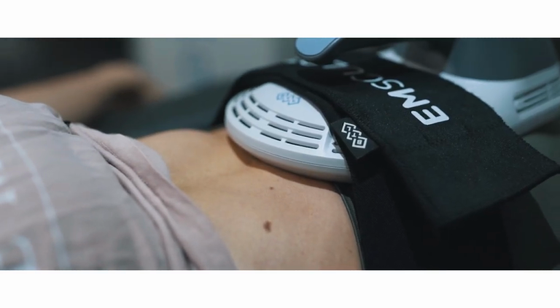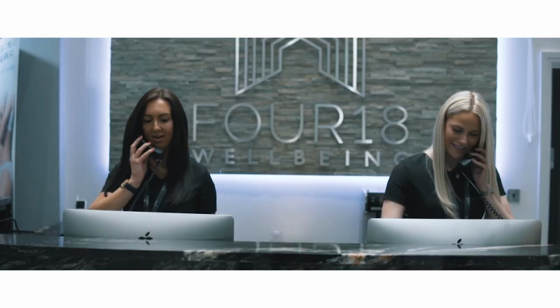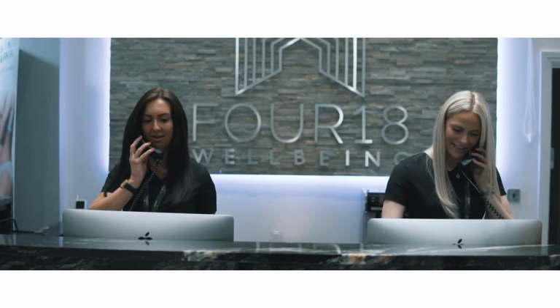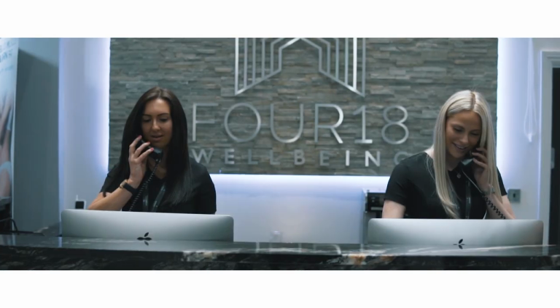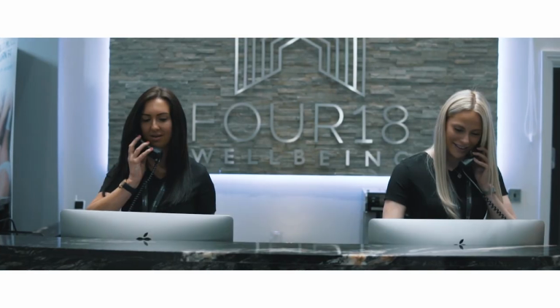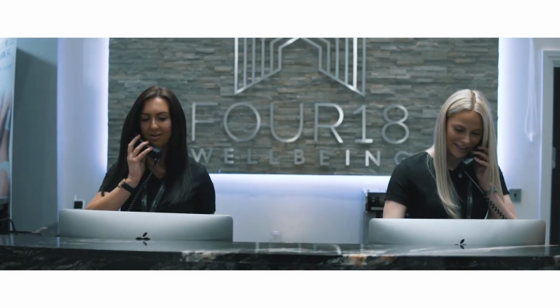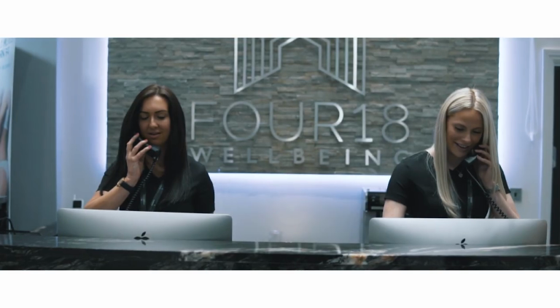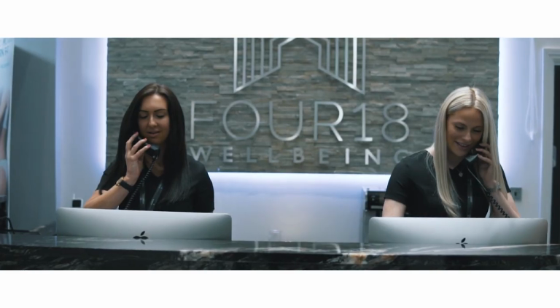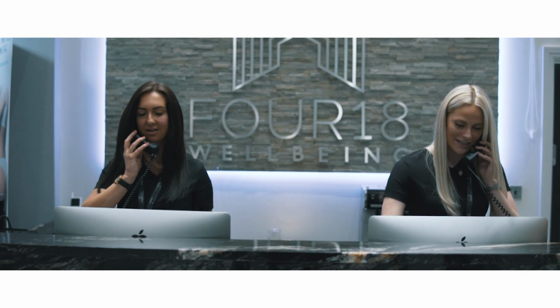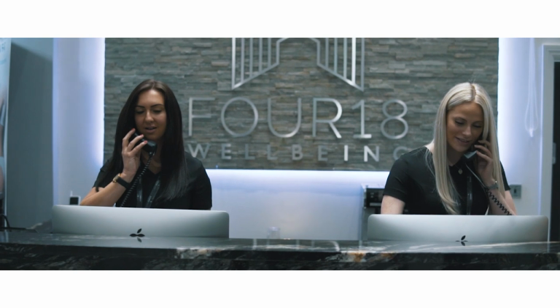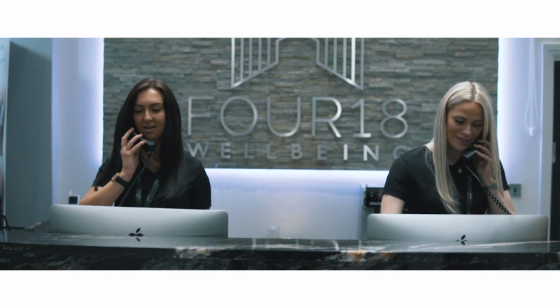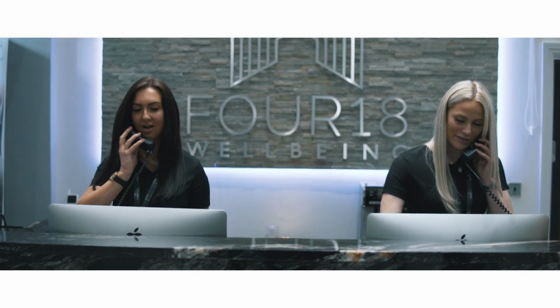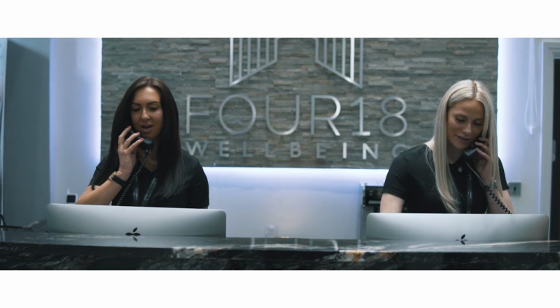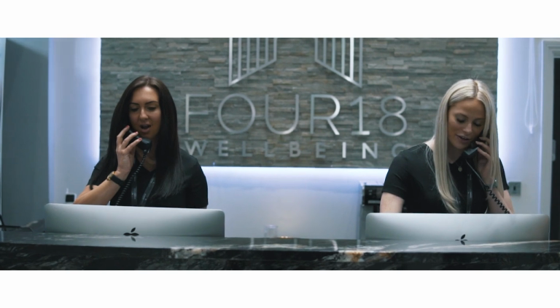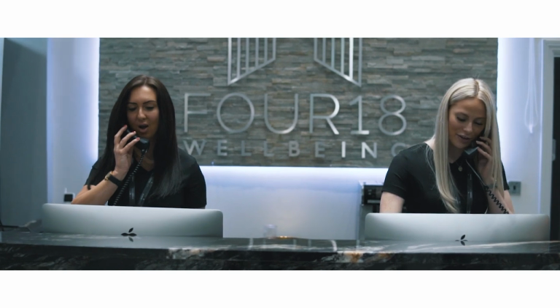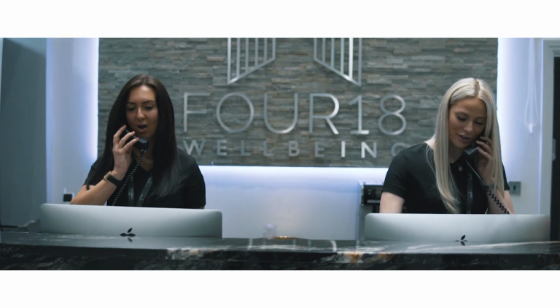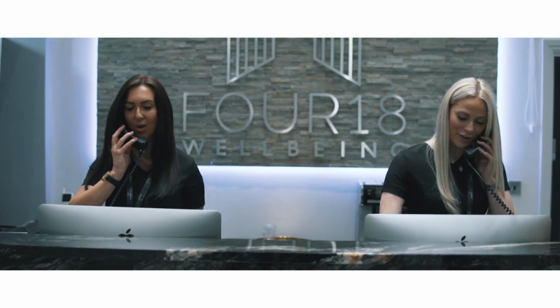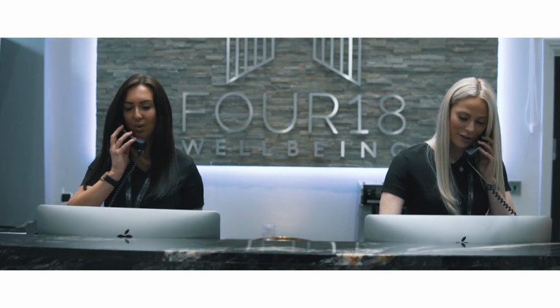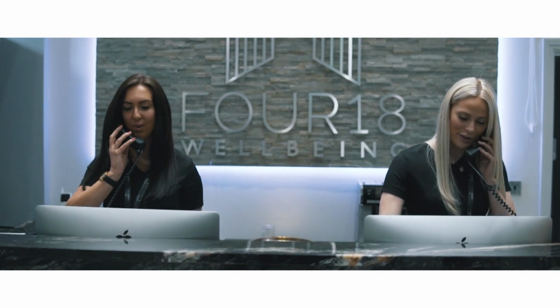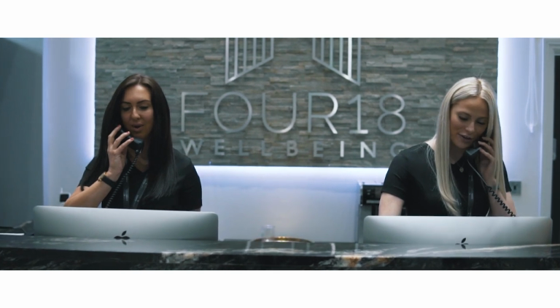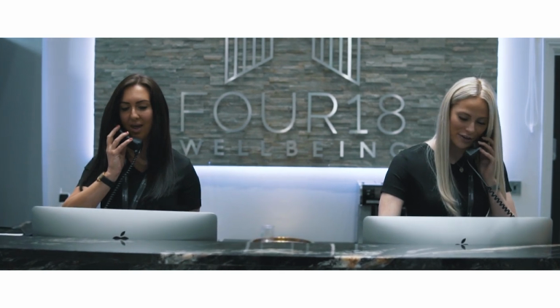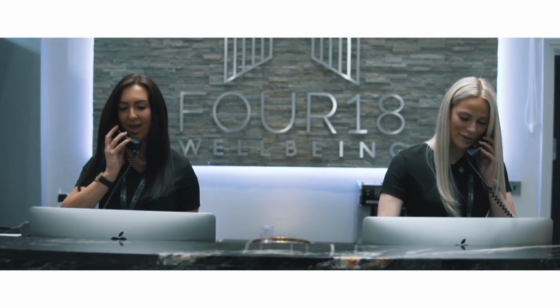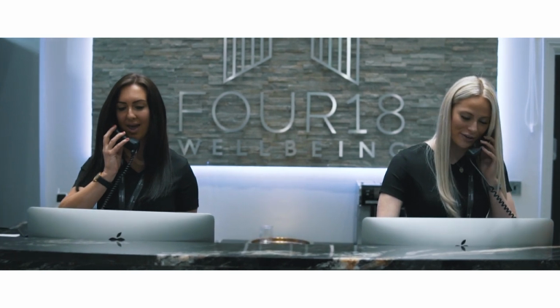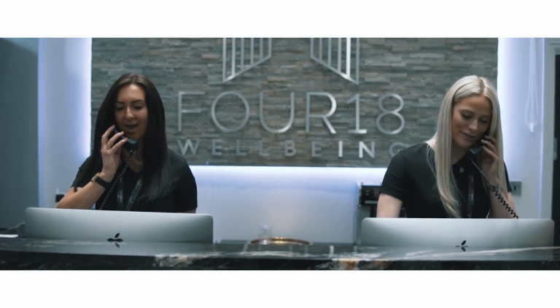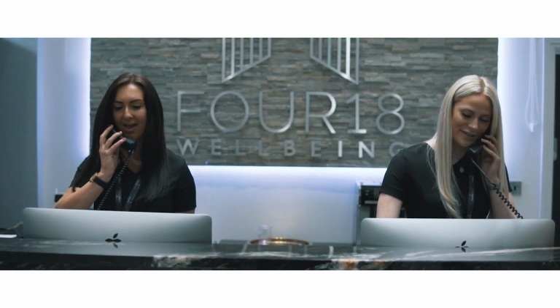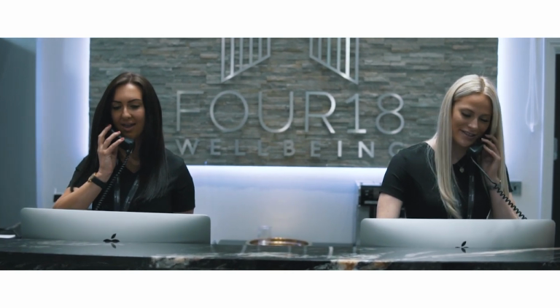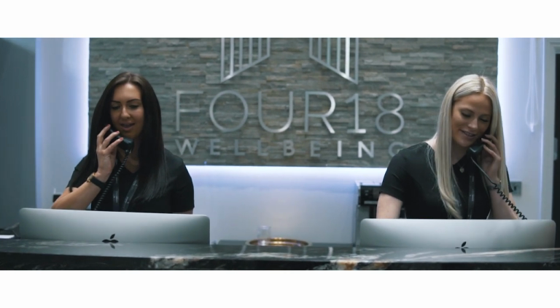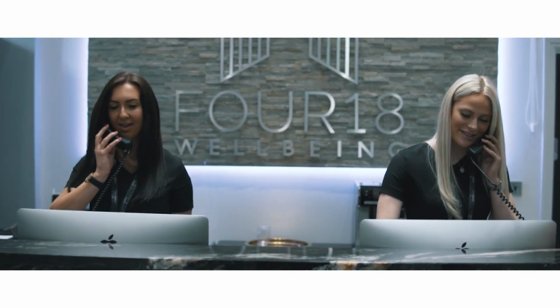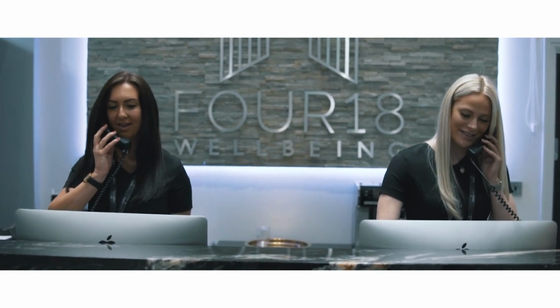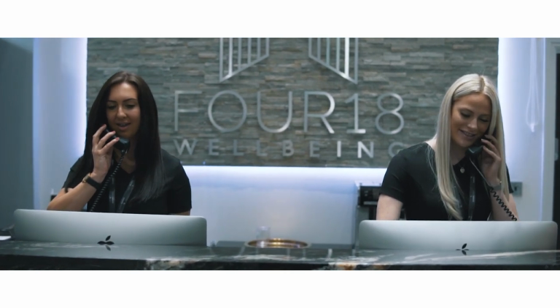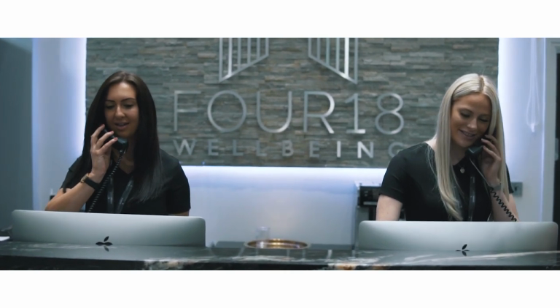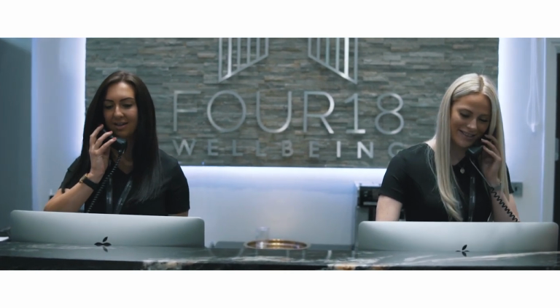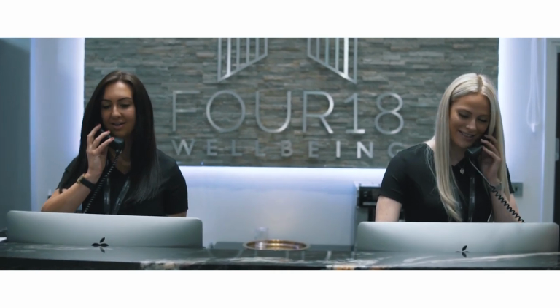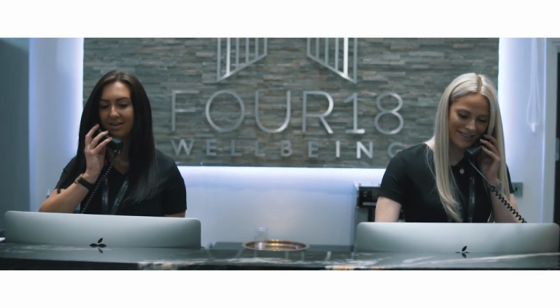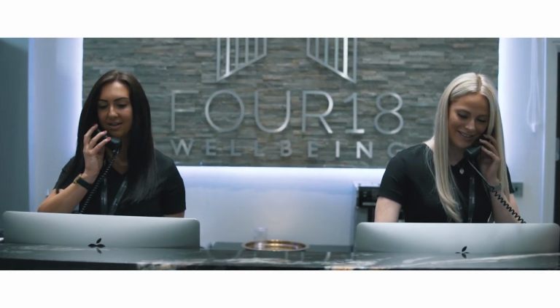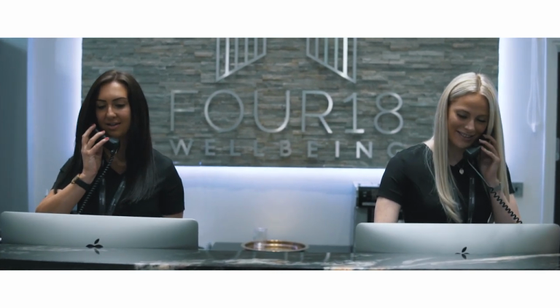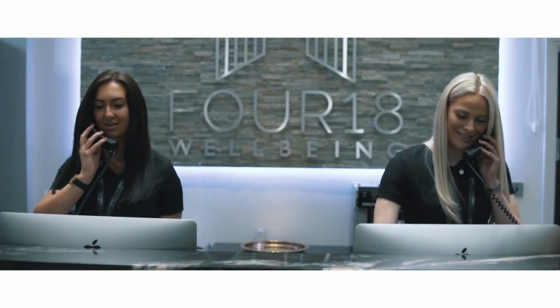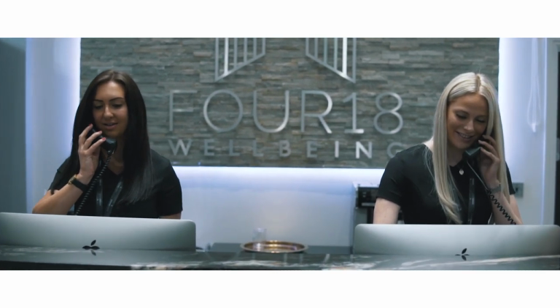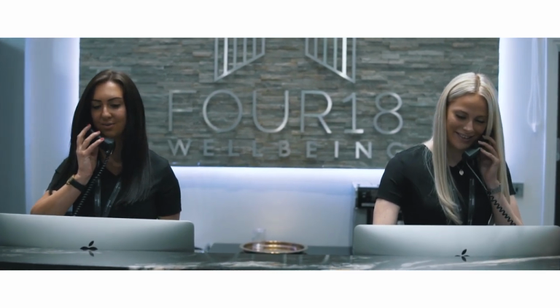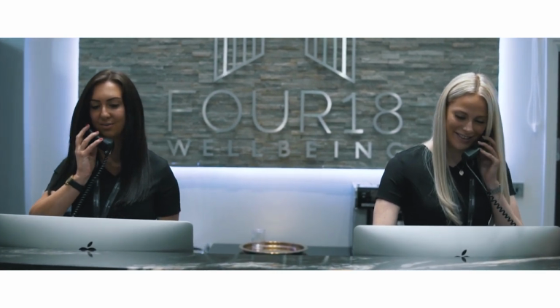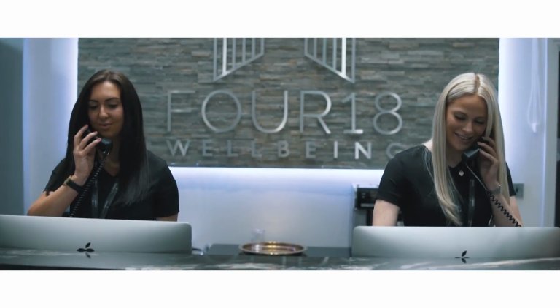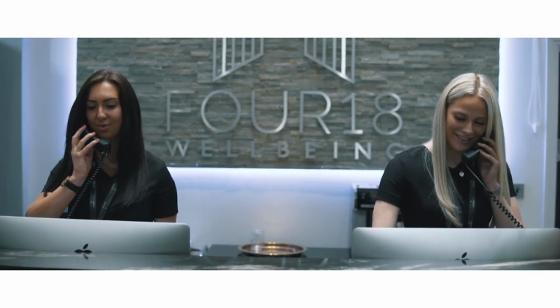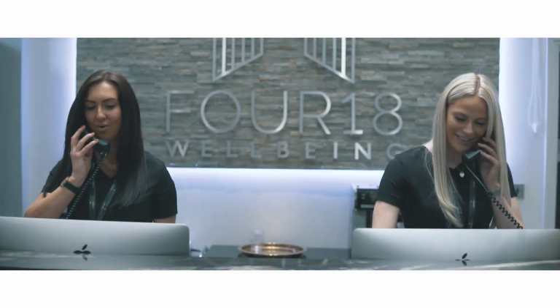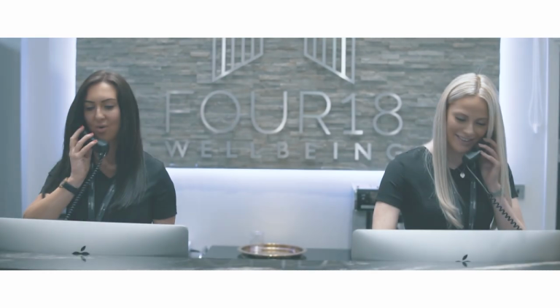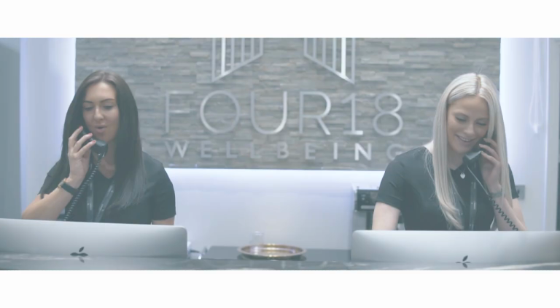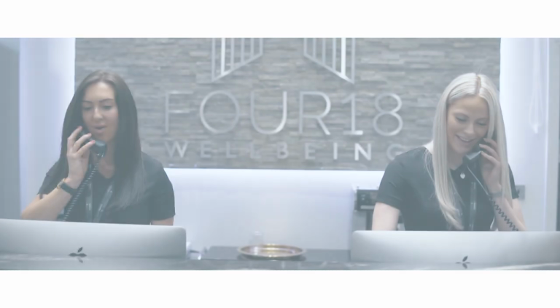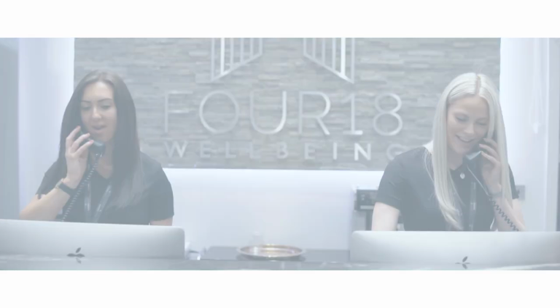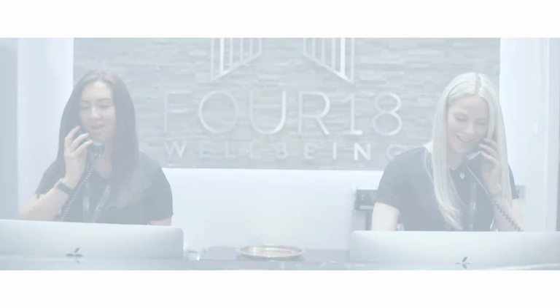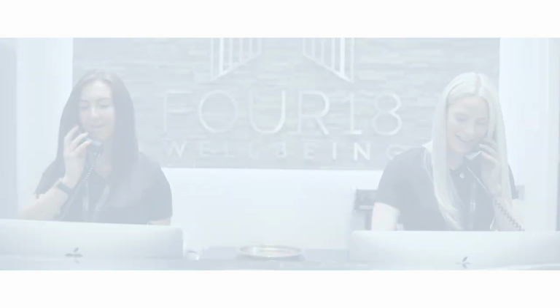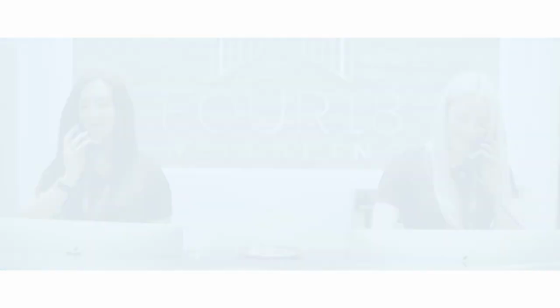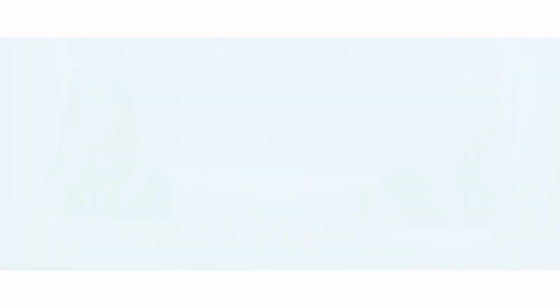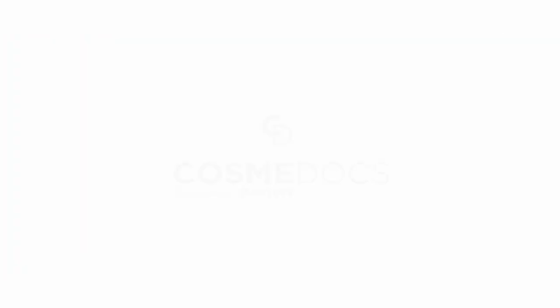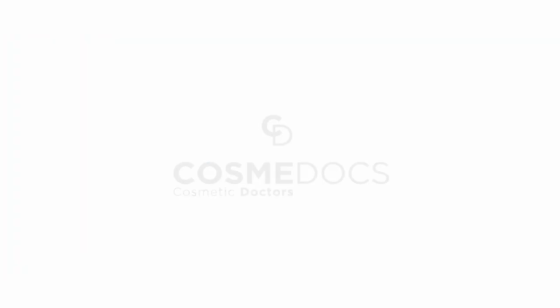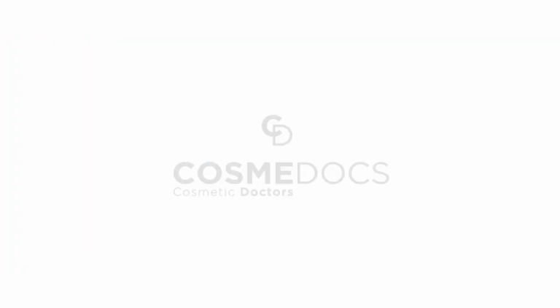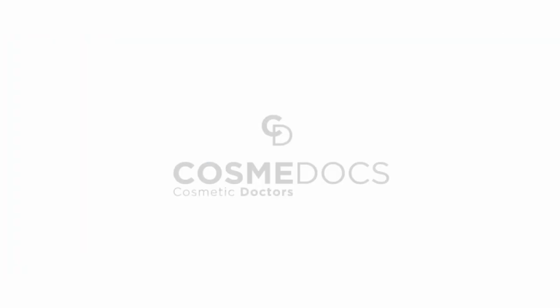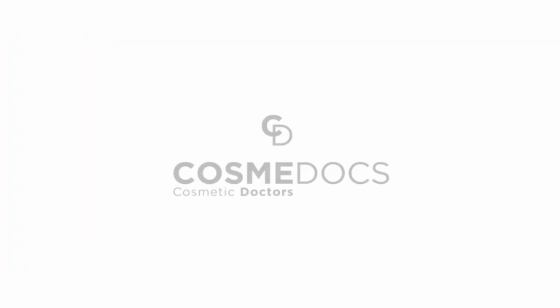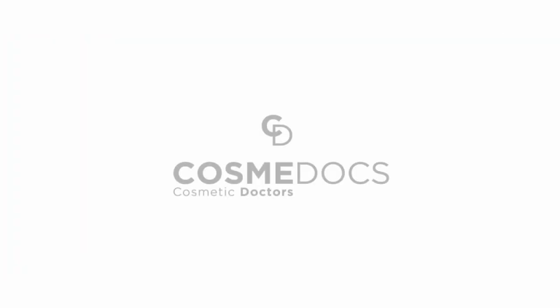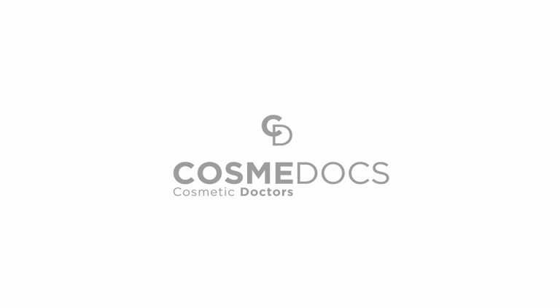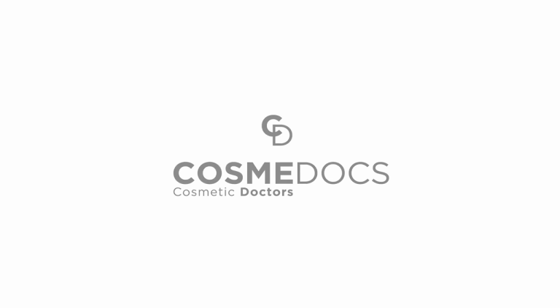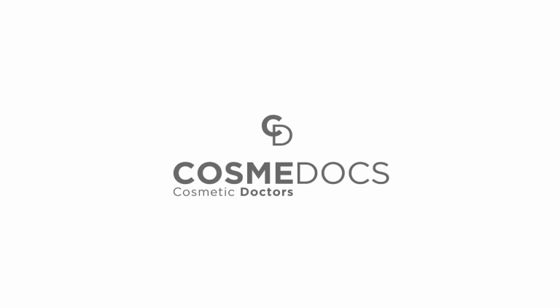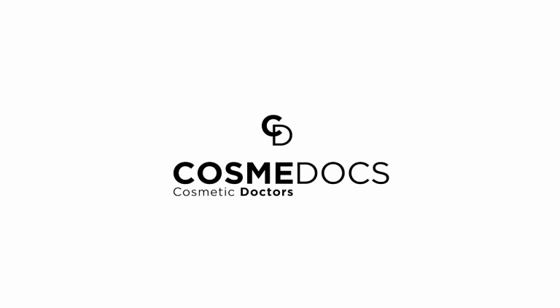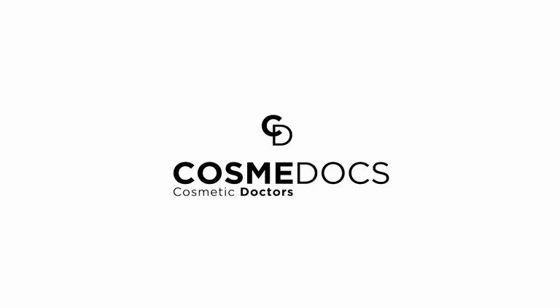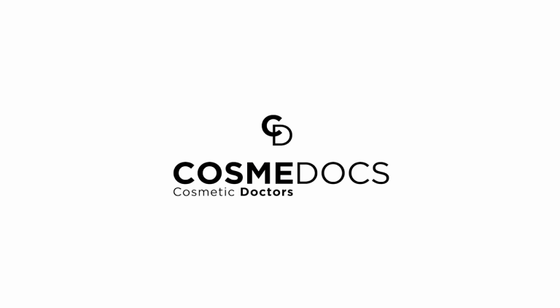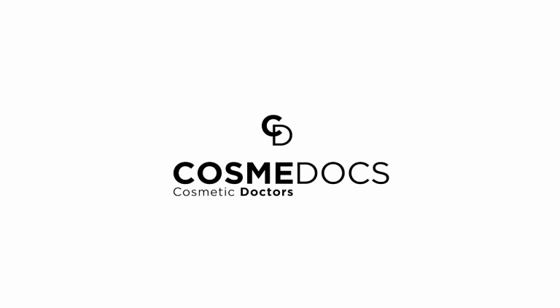Book an appointment for a consultation at Derby's Premier Medically Led Aesthetic Clinic, Cosmodocs Midlands.